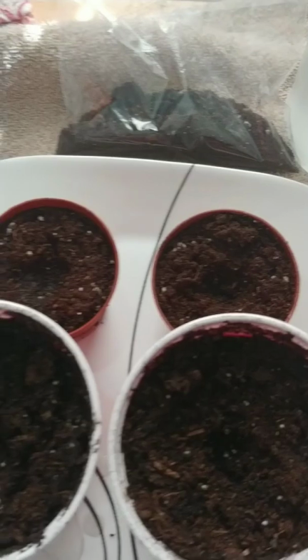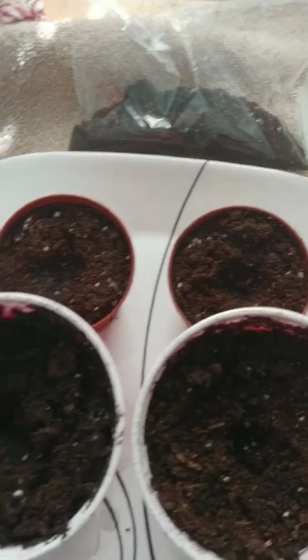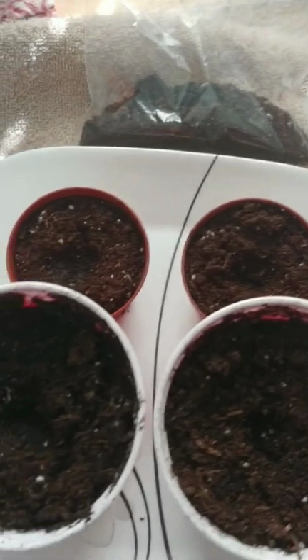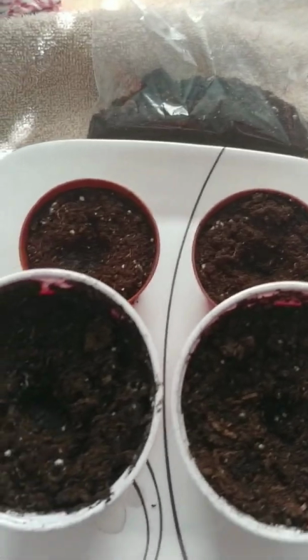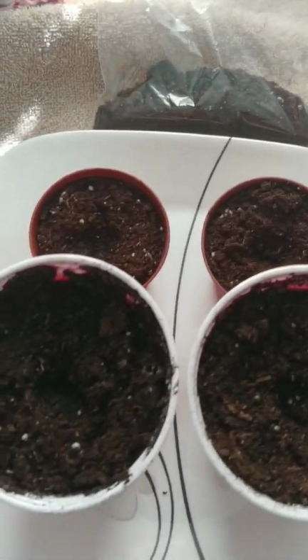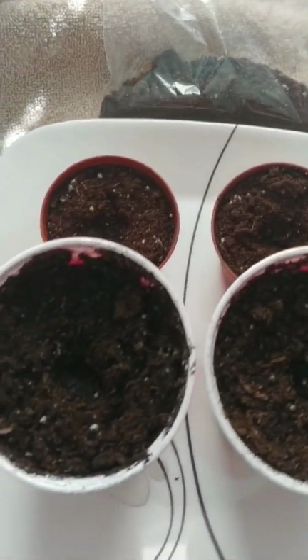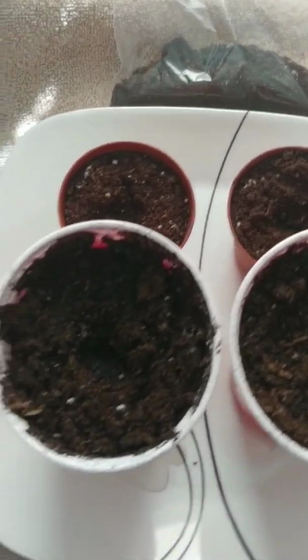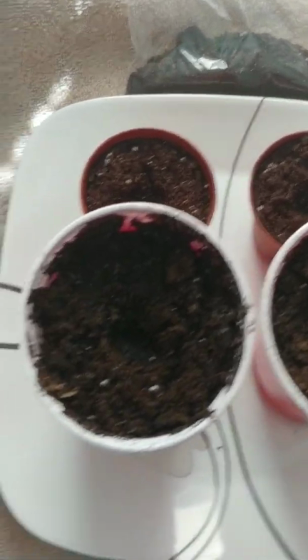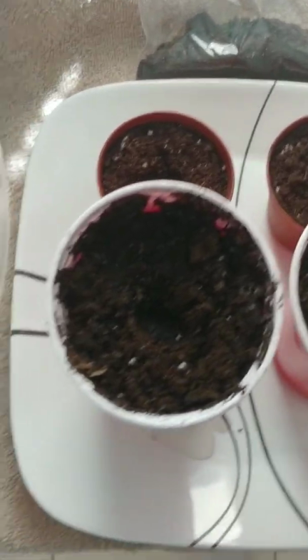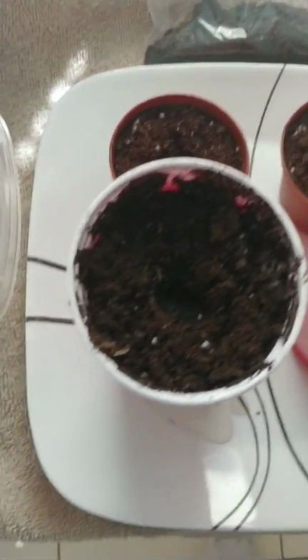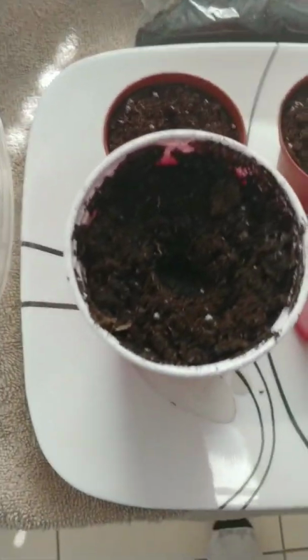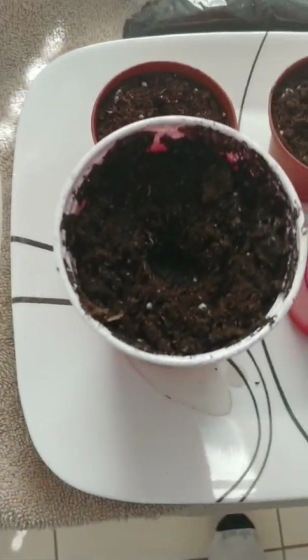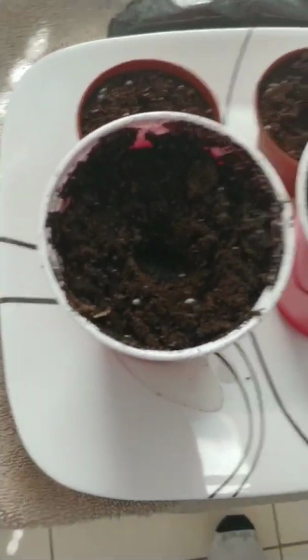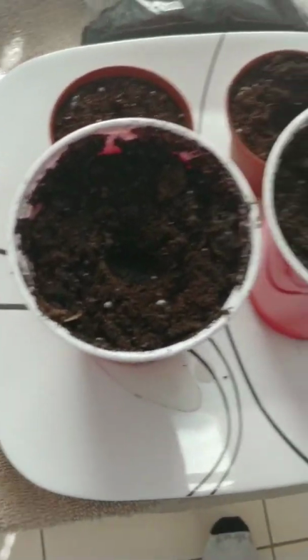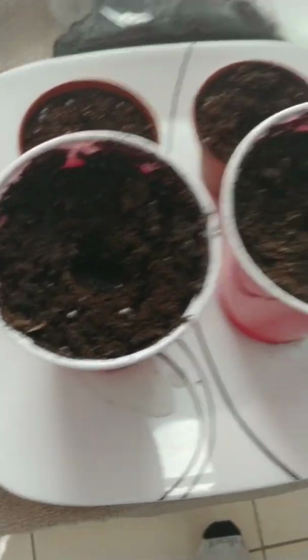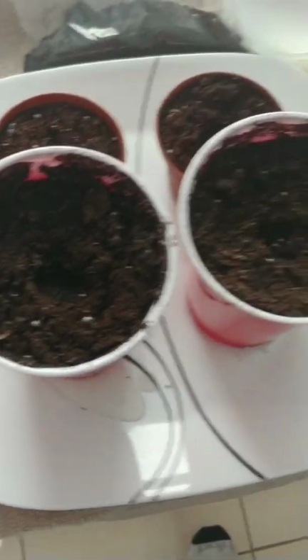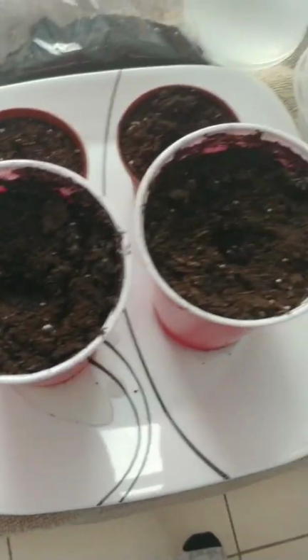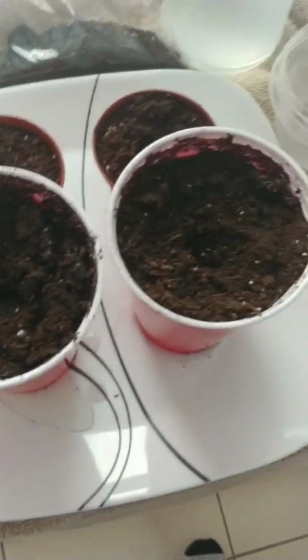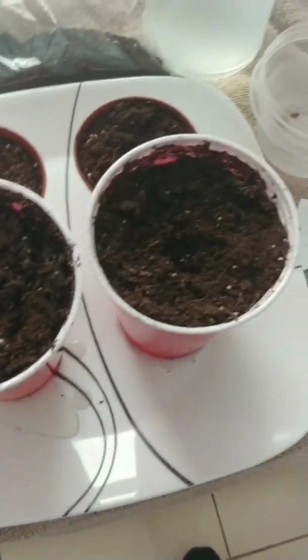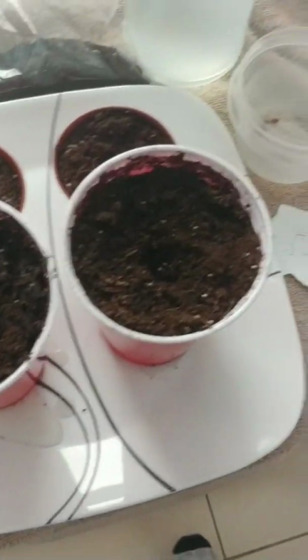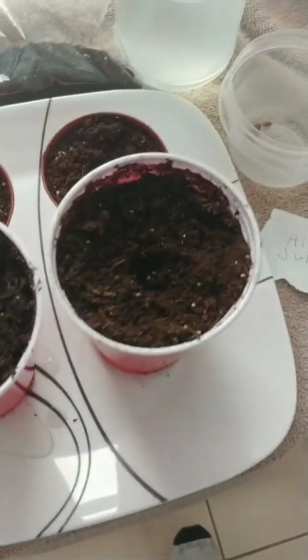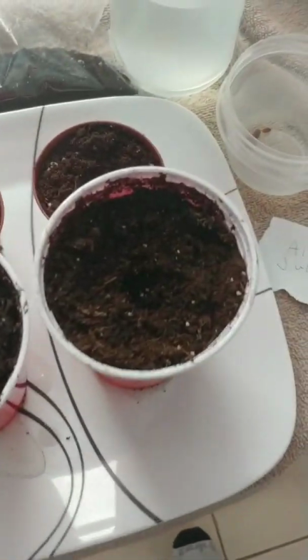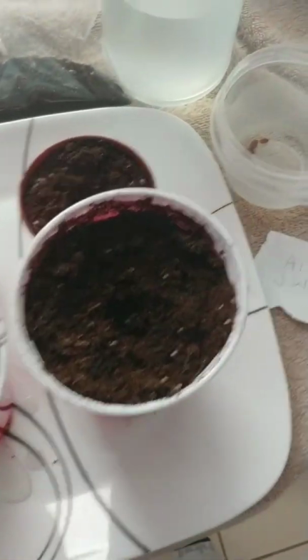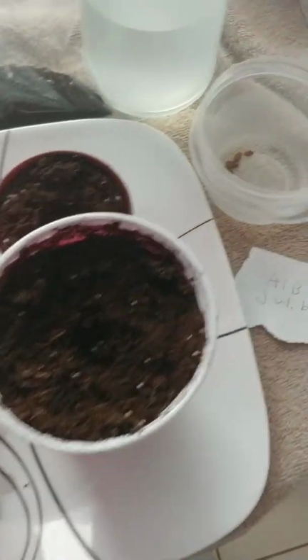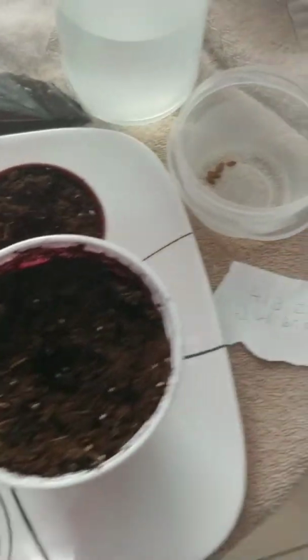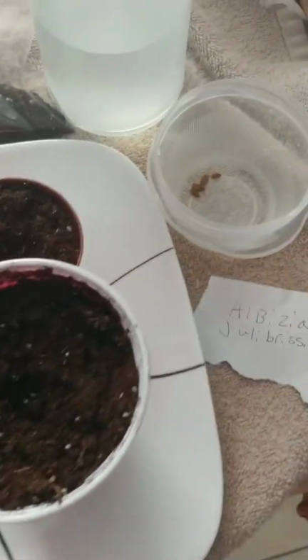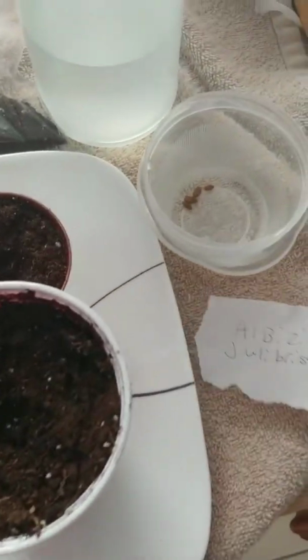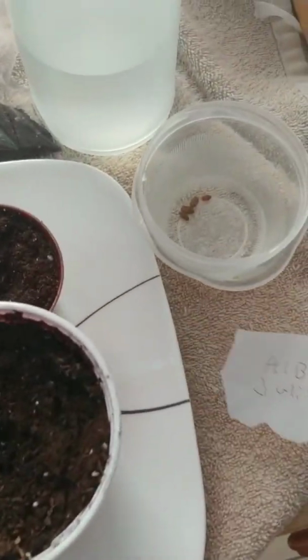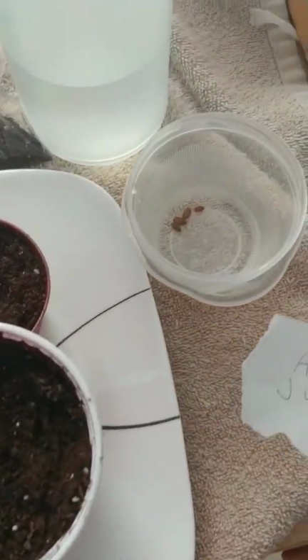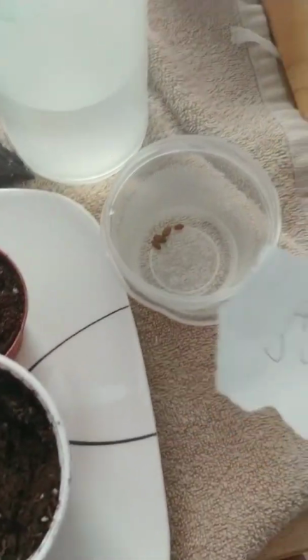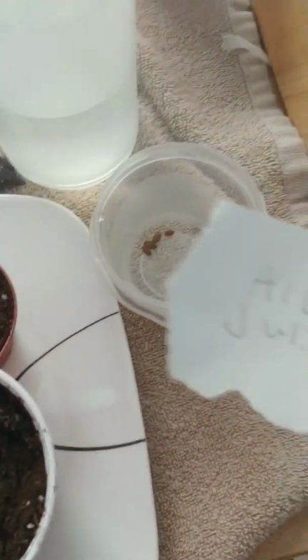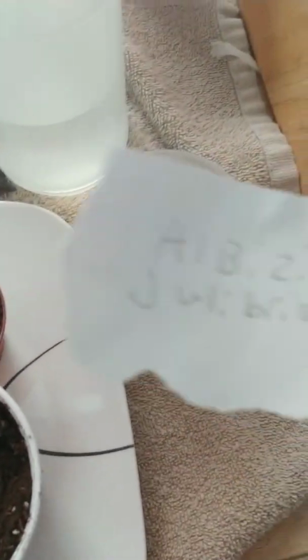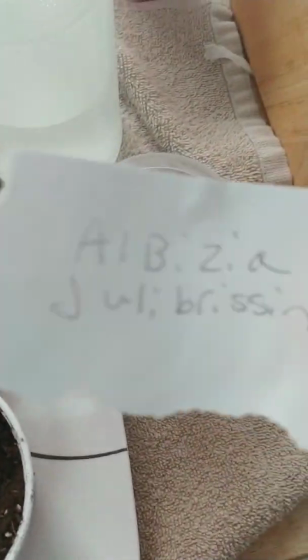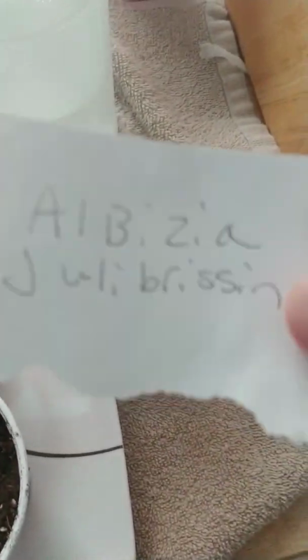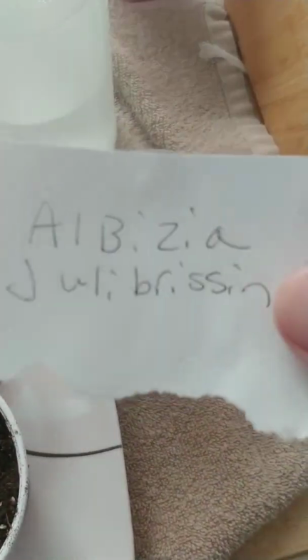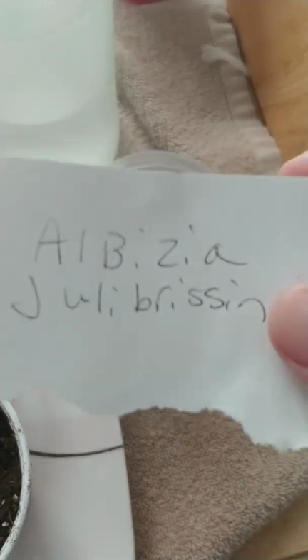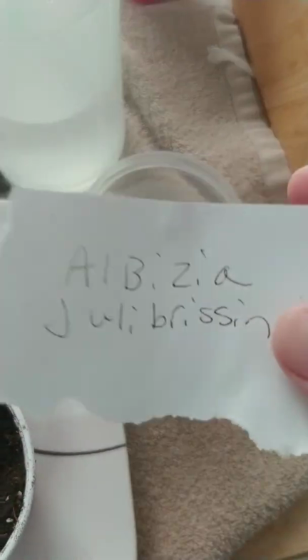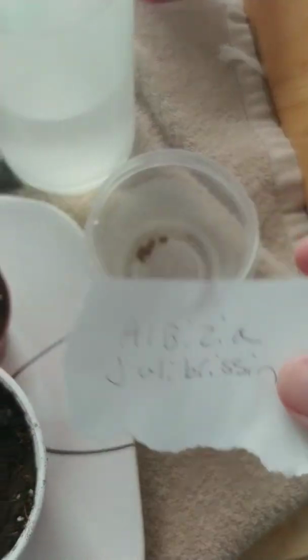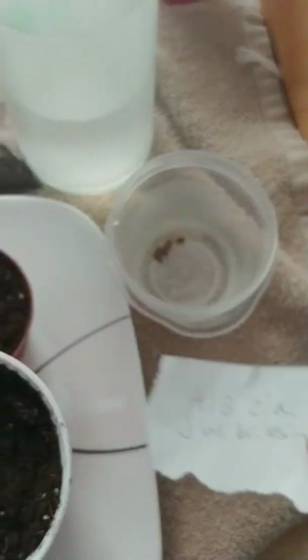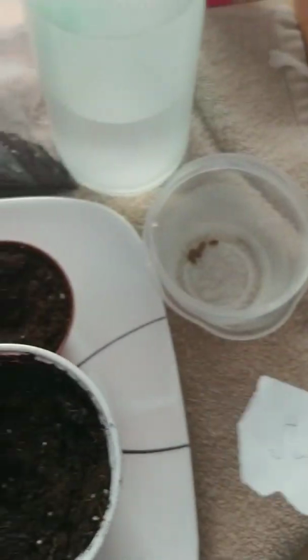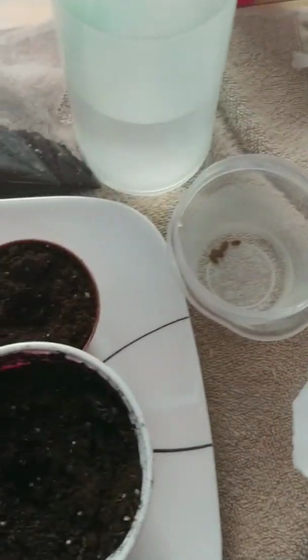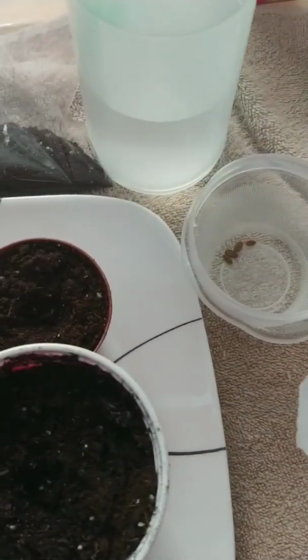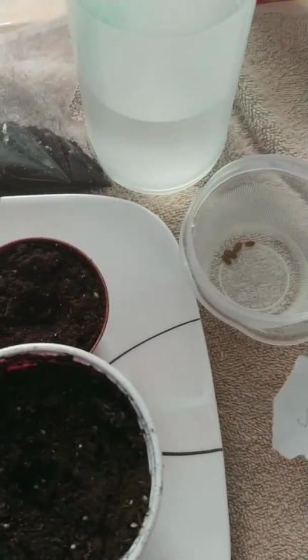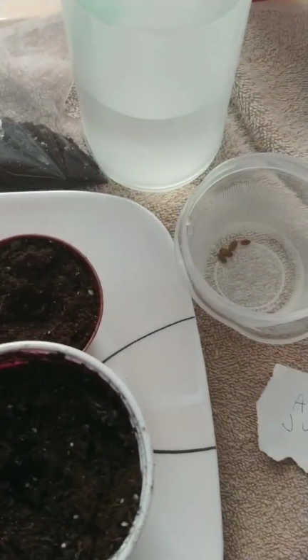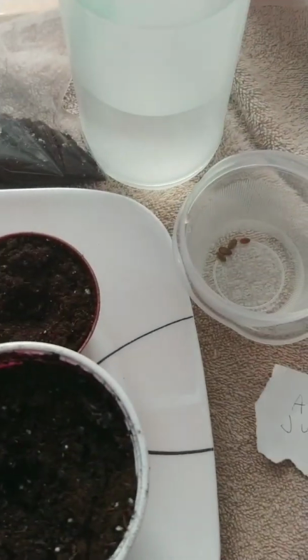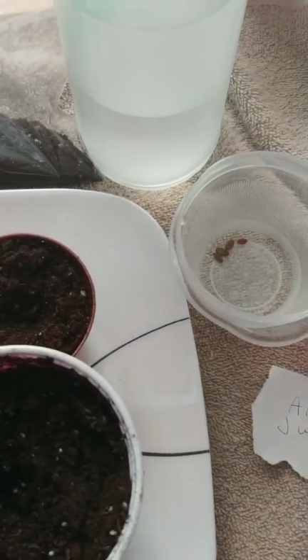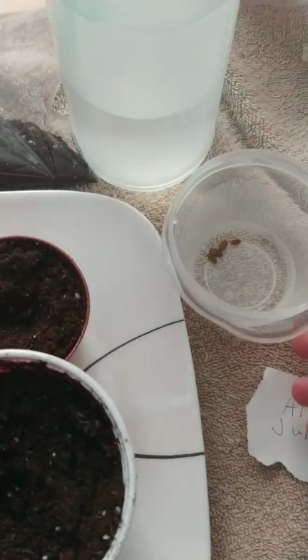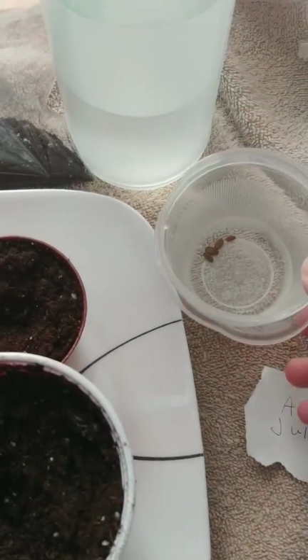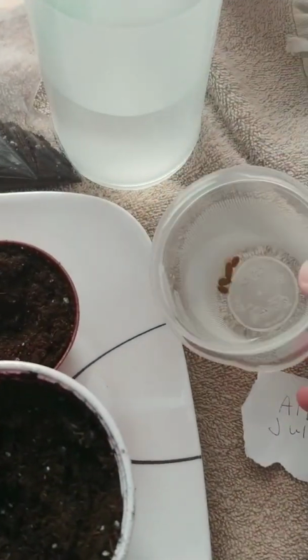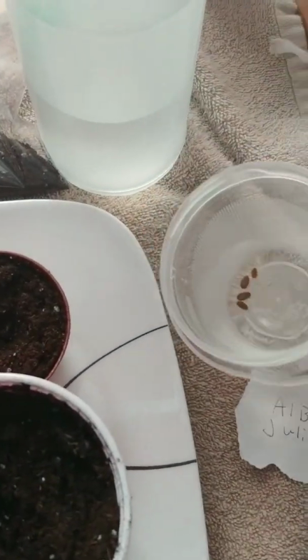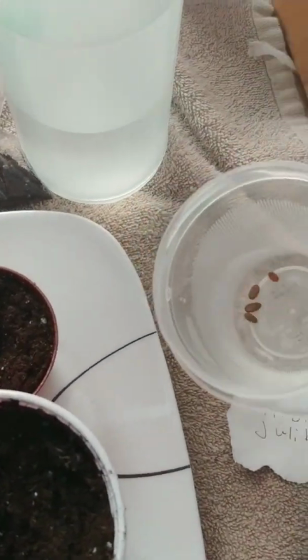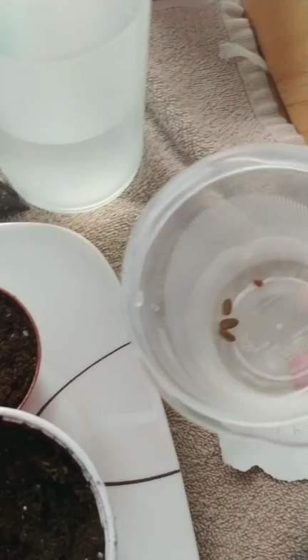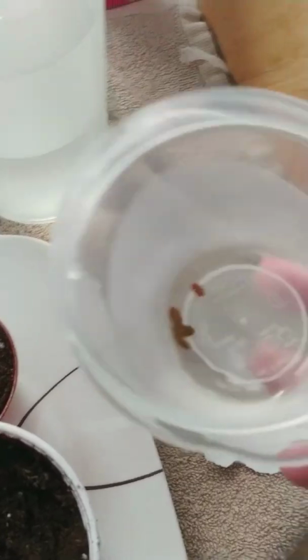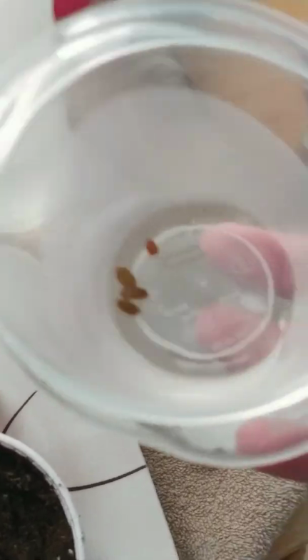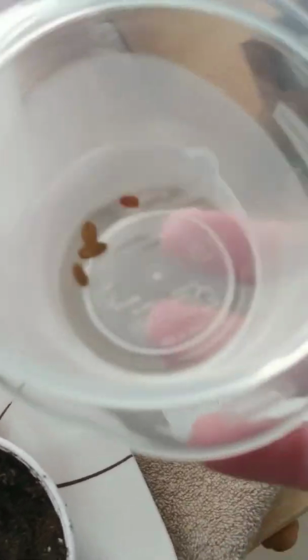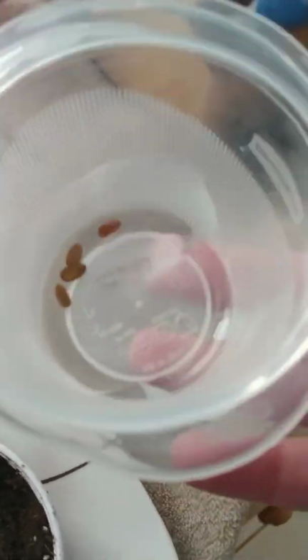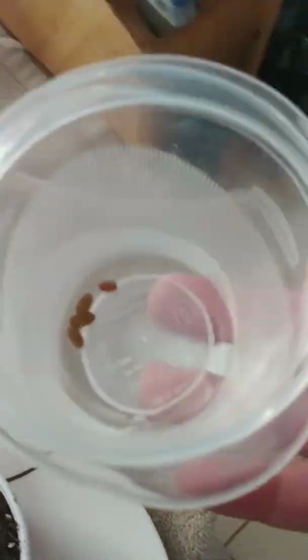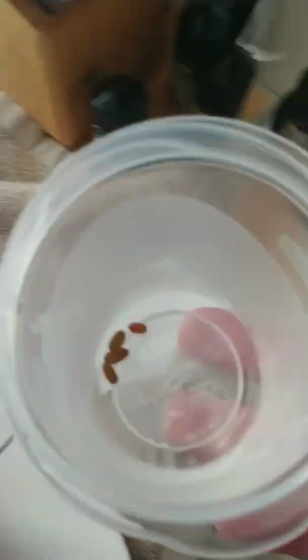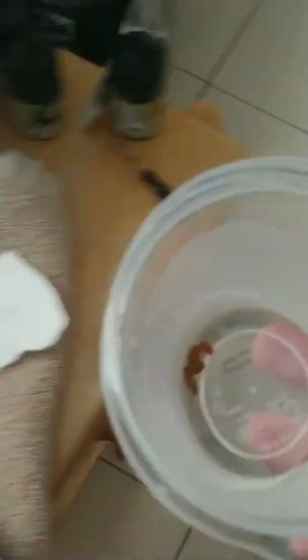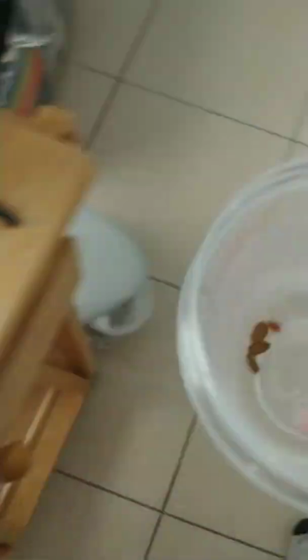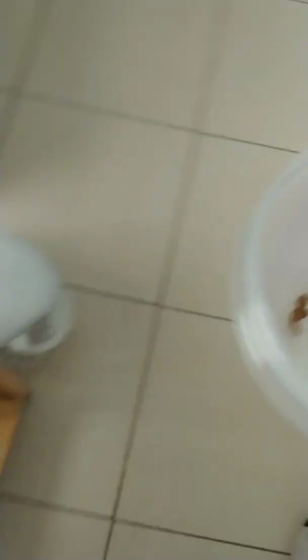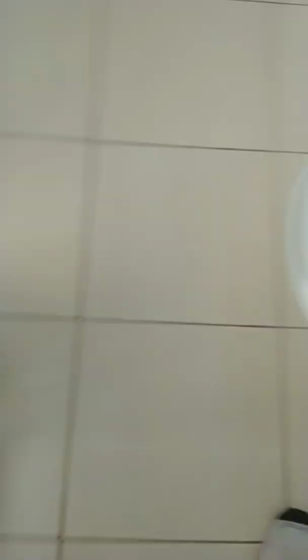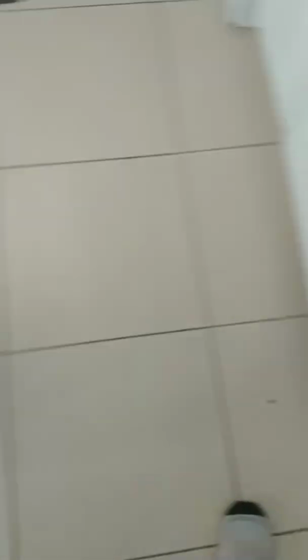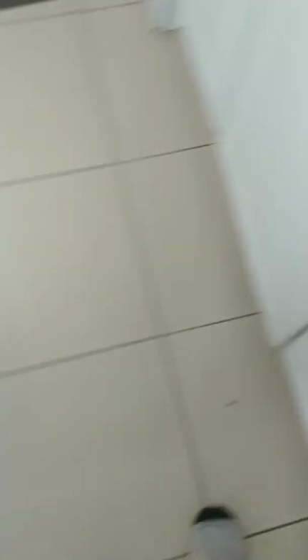Good morning guys. It's been 24 hours for the abazia and the water, so we're going to take another look.